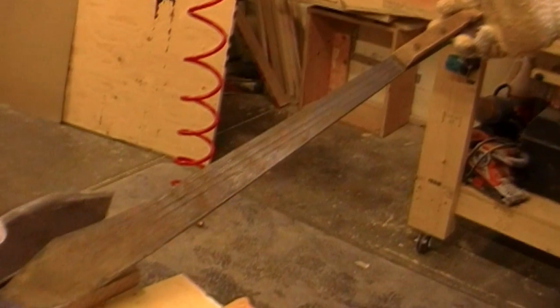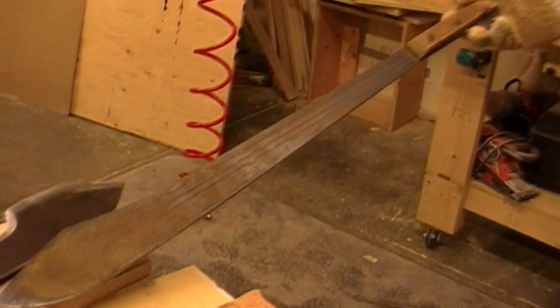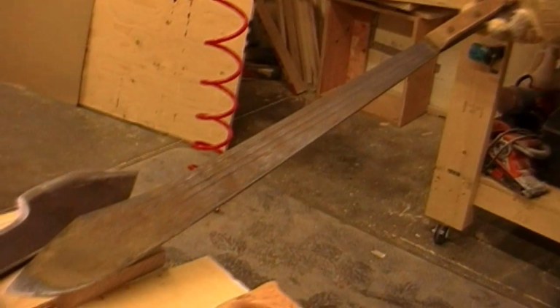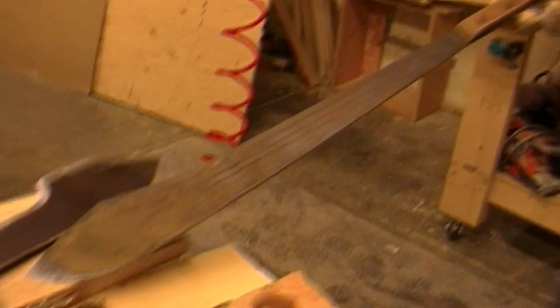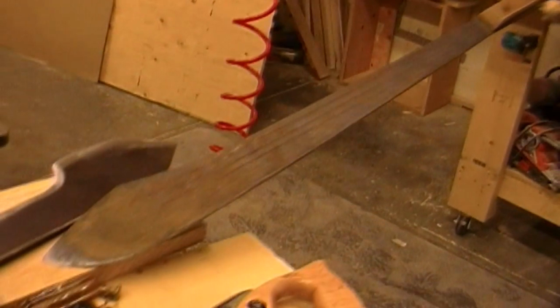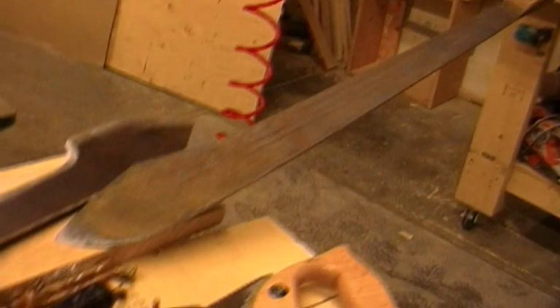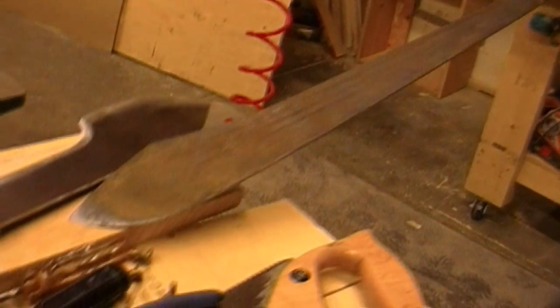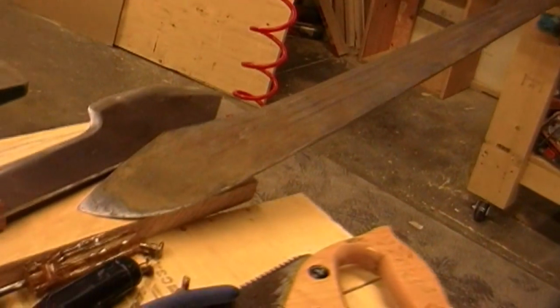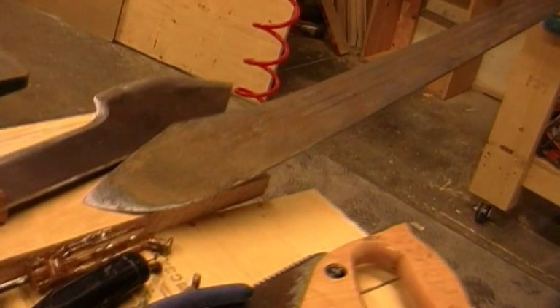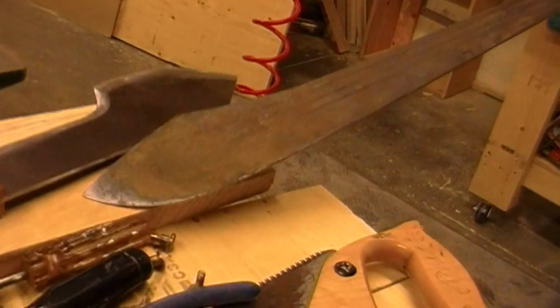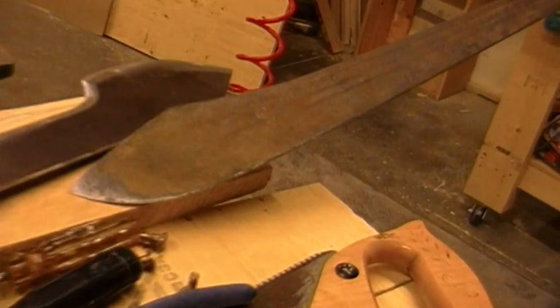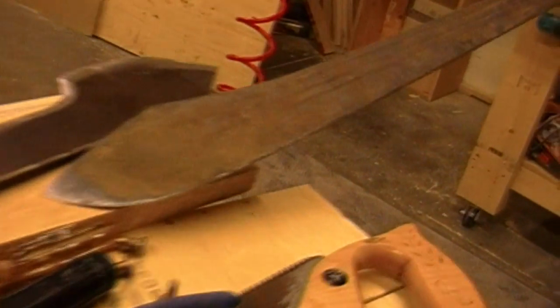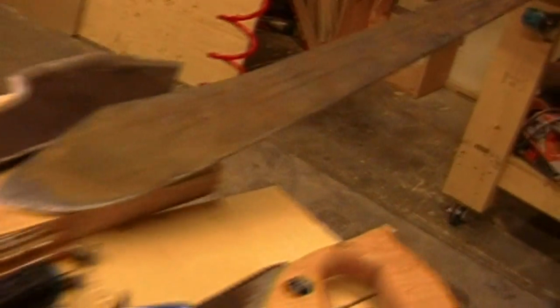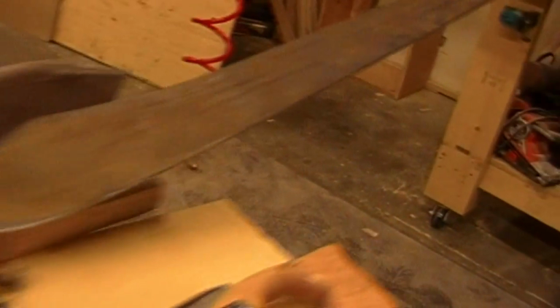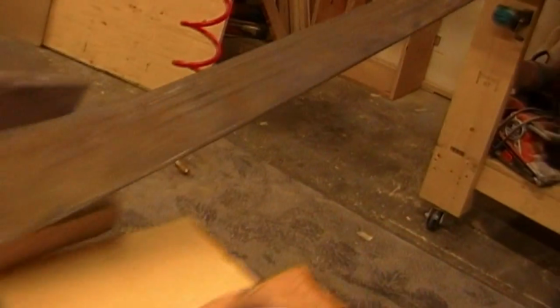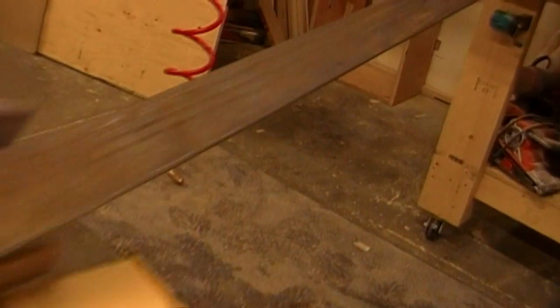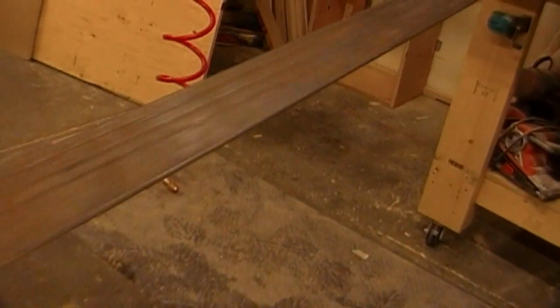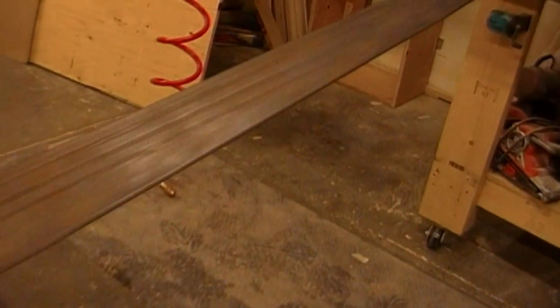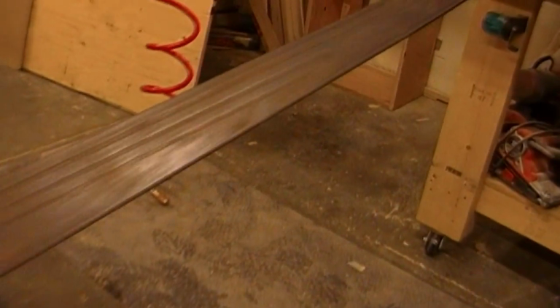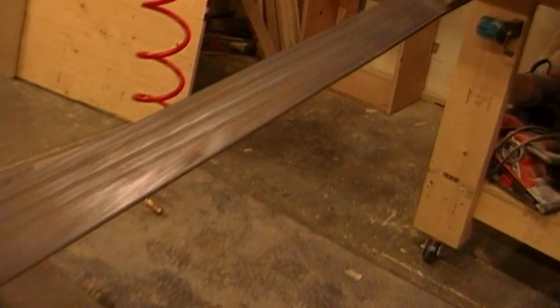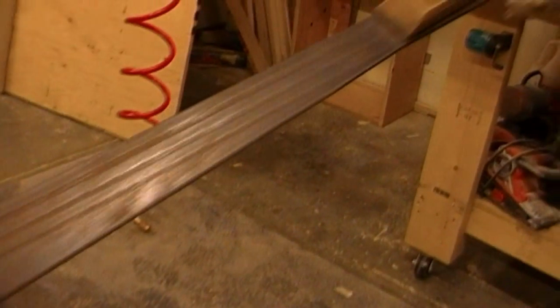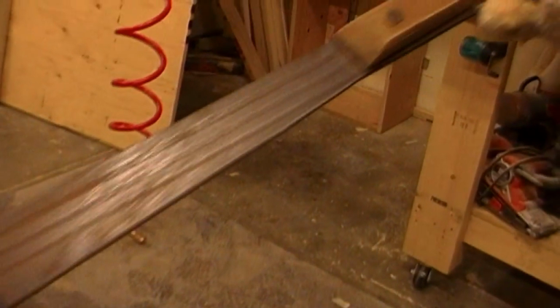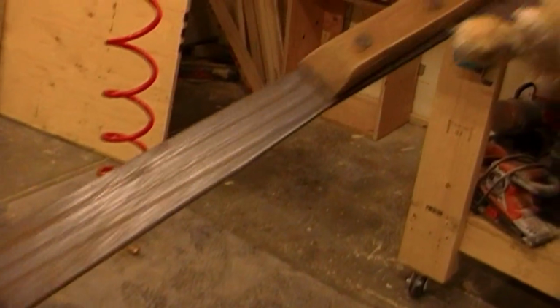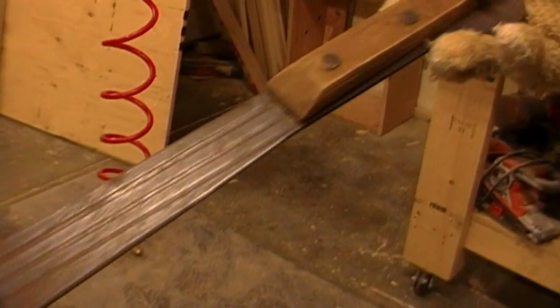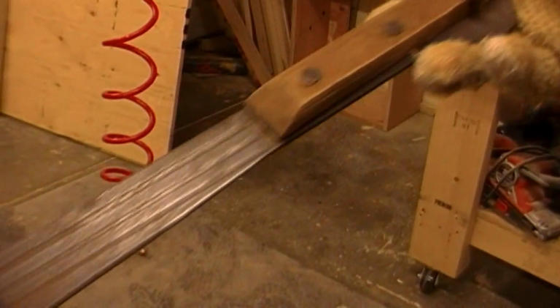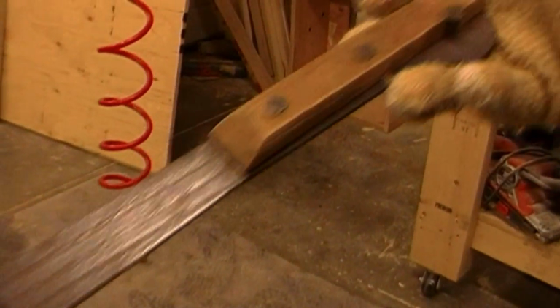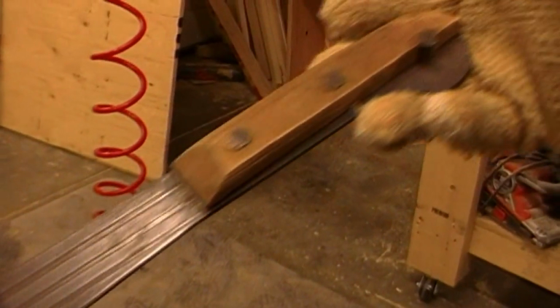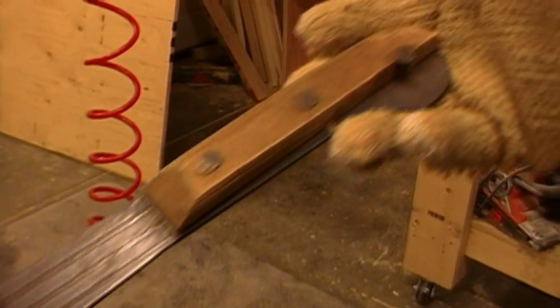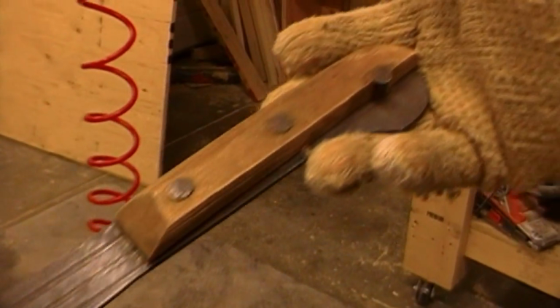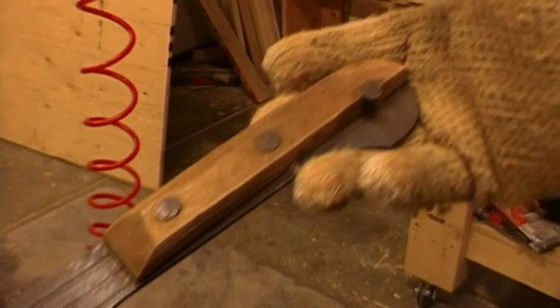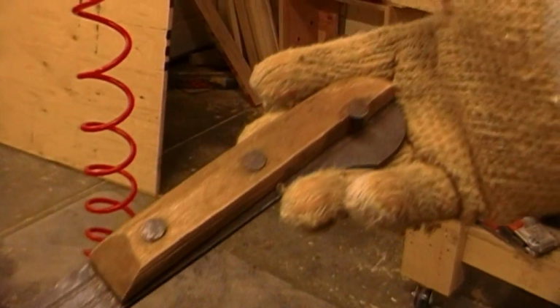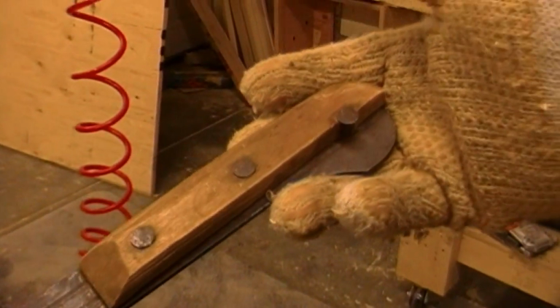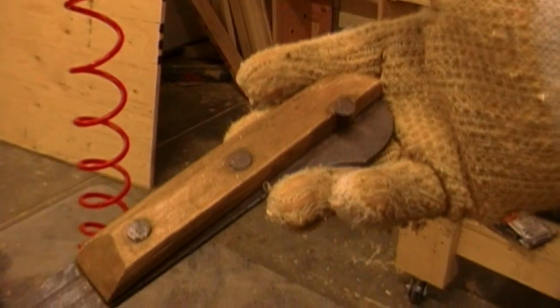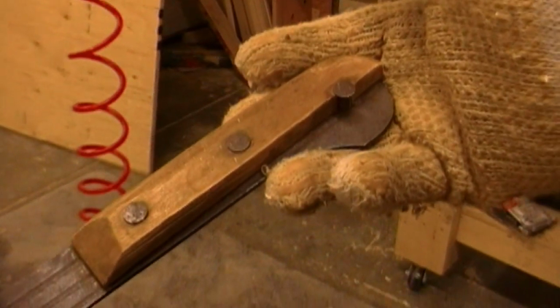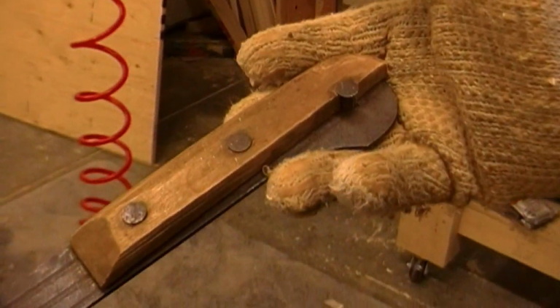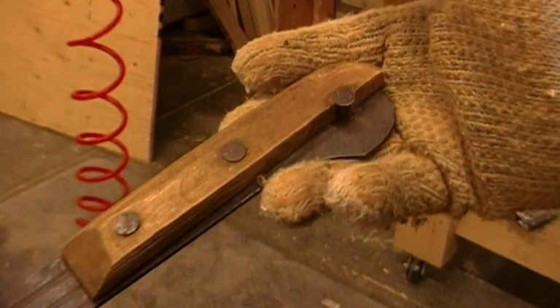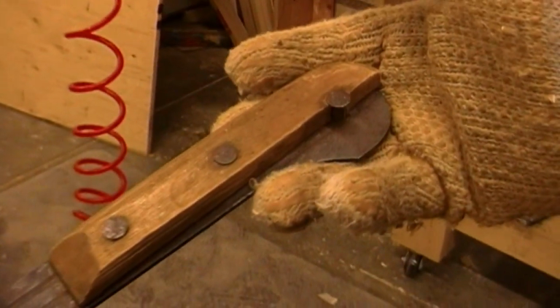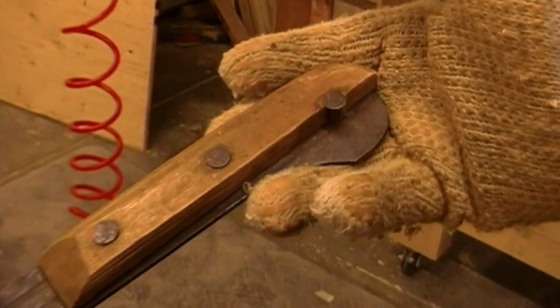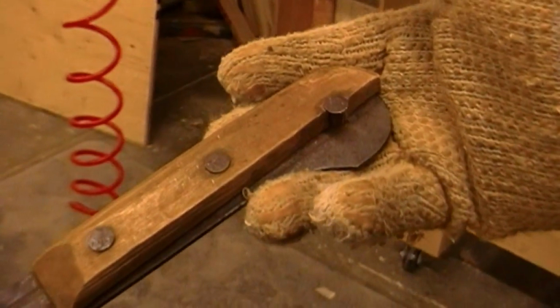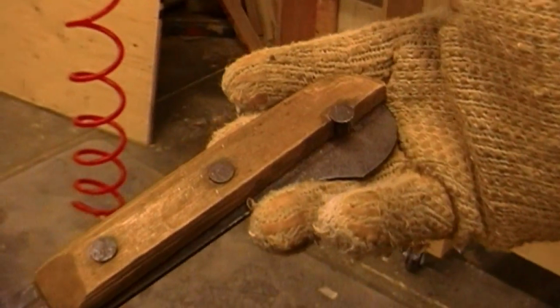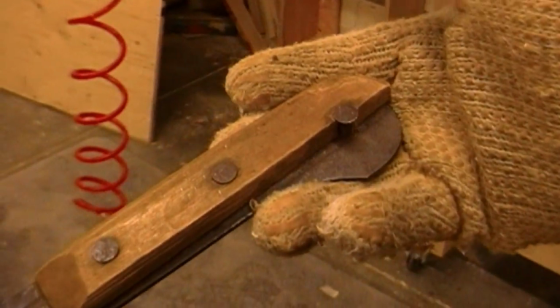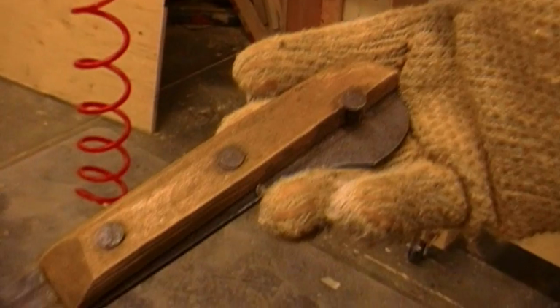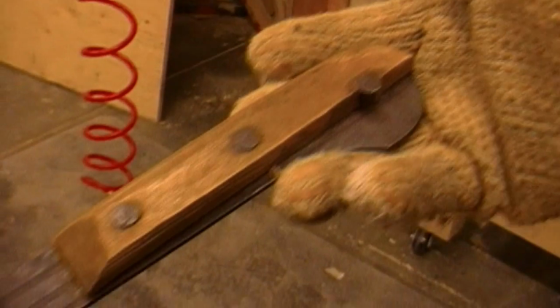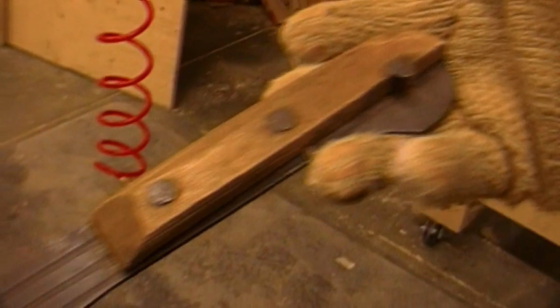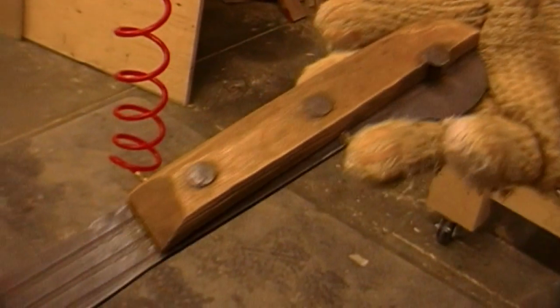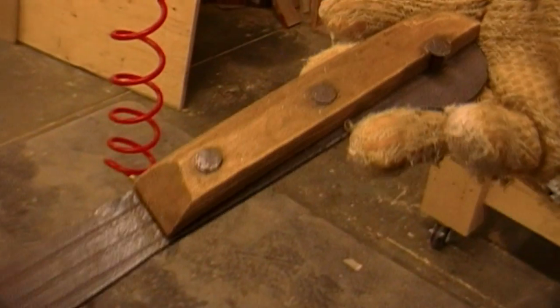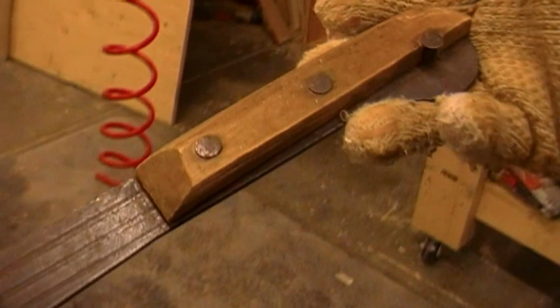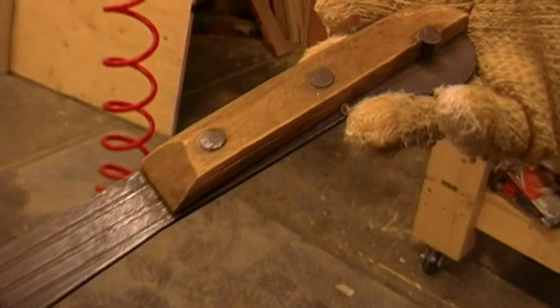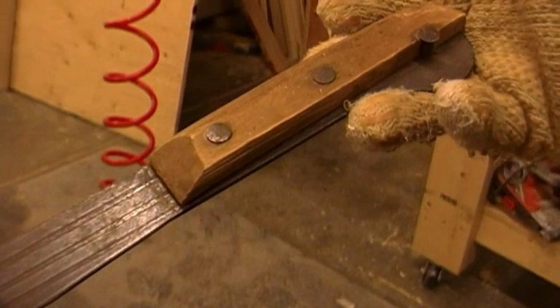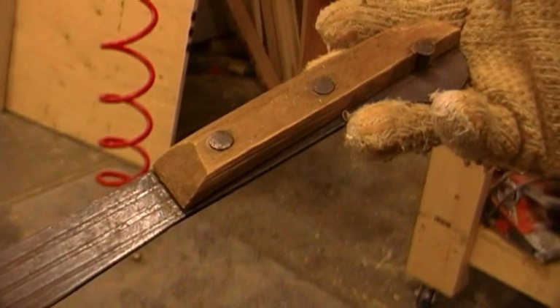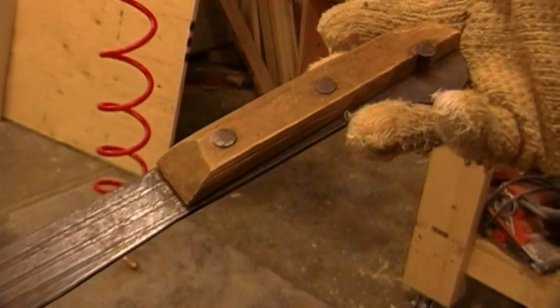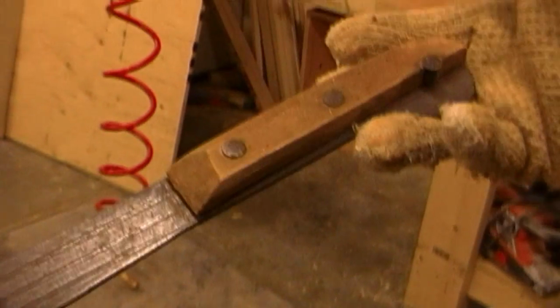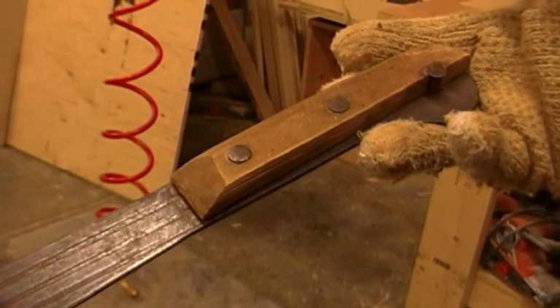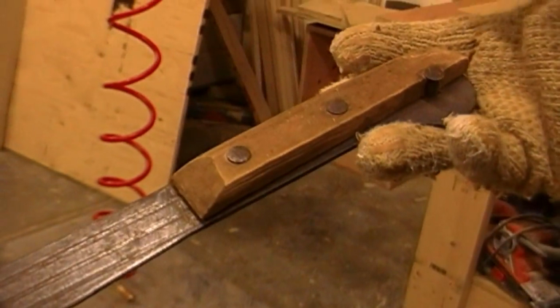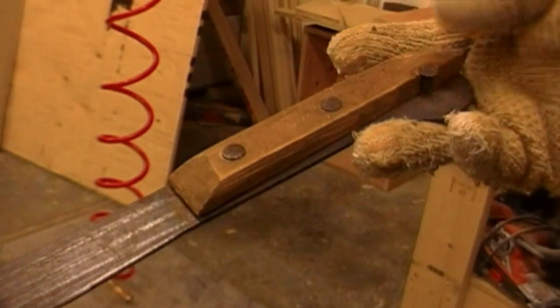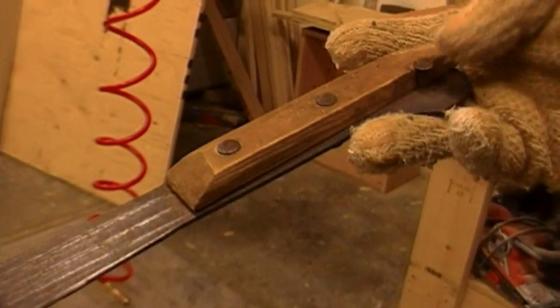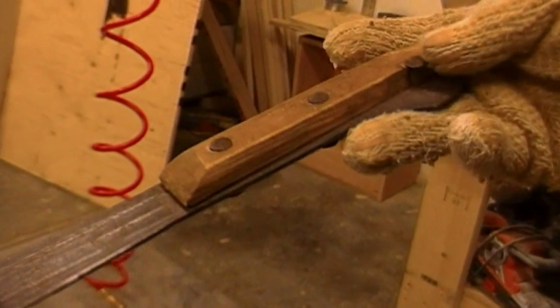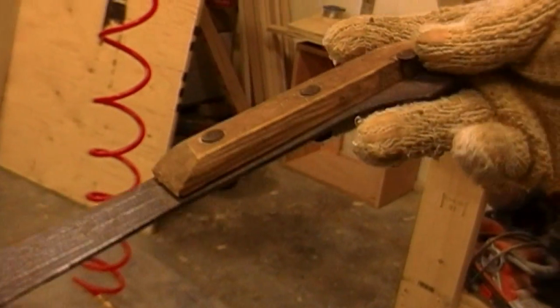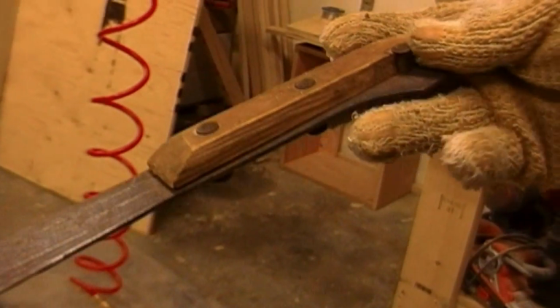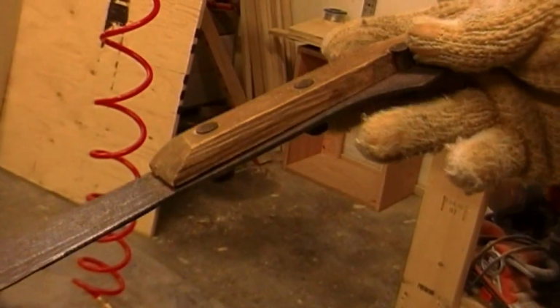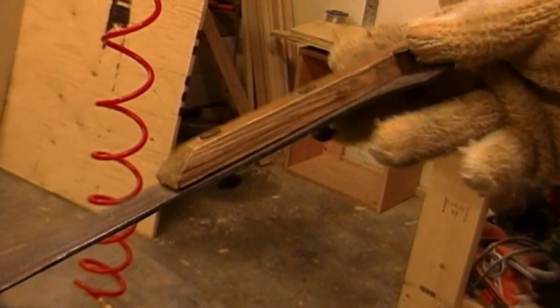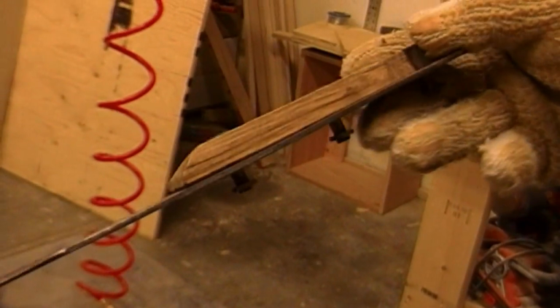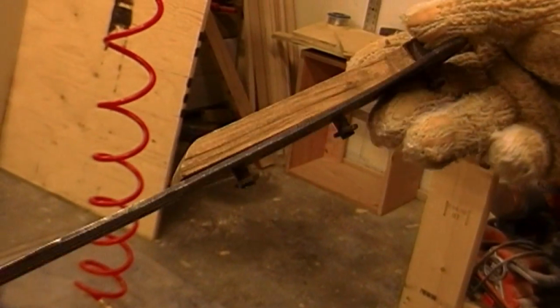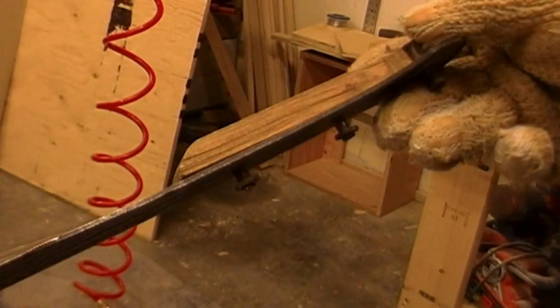This is my friend's machete. He's going to be fixing the handle for his mom. You can see it's busted there. It's a full exposed tang.